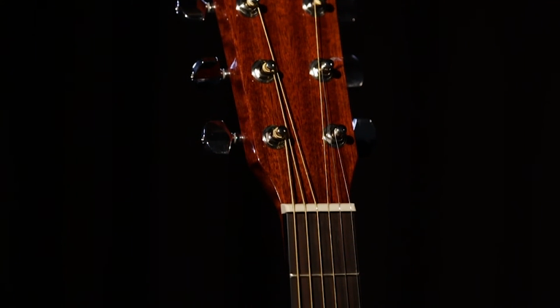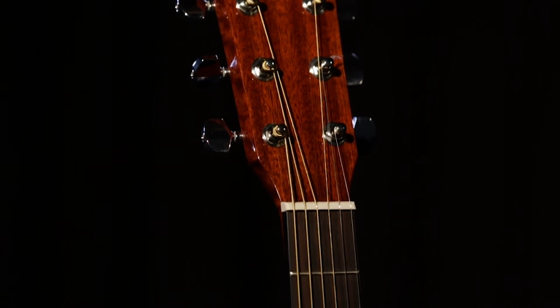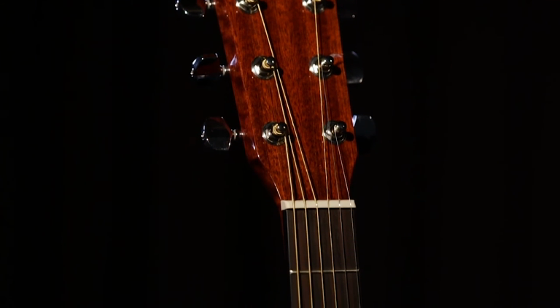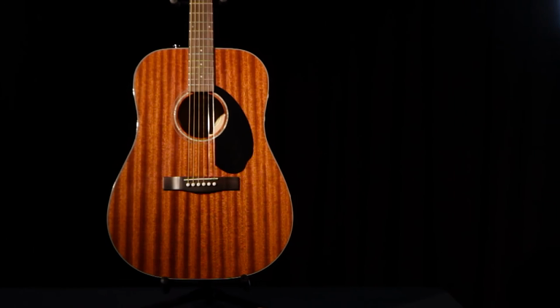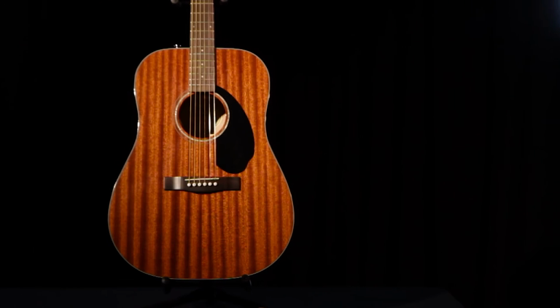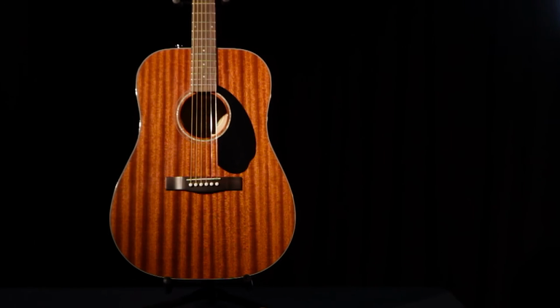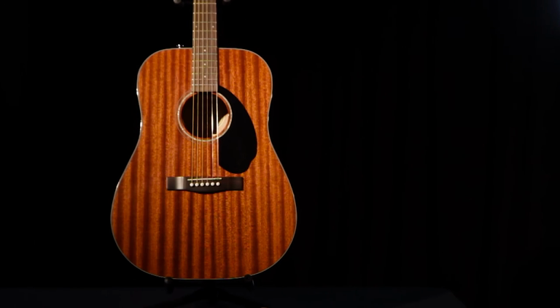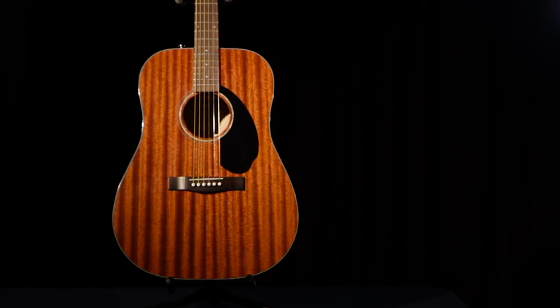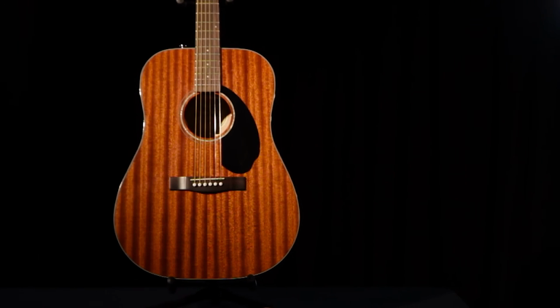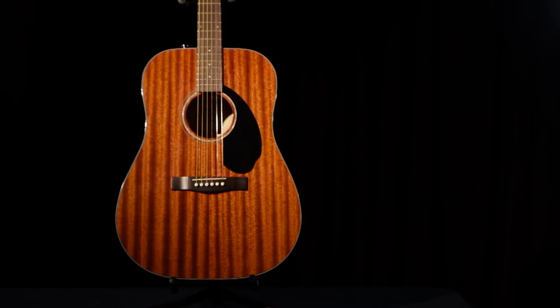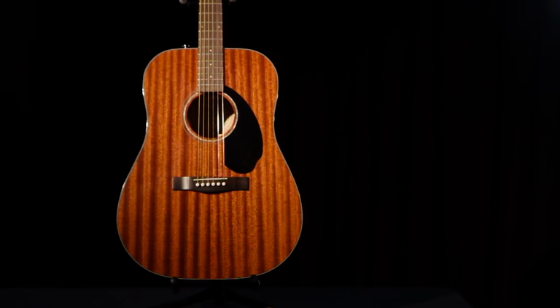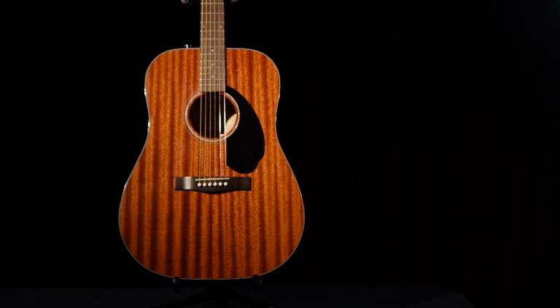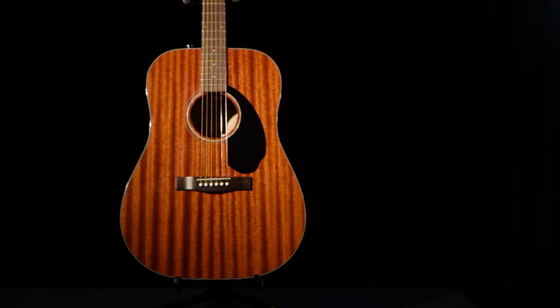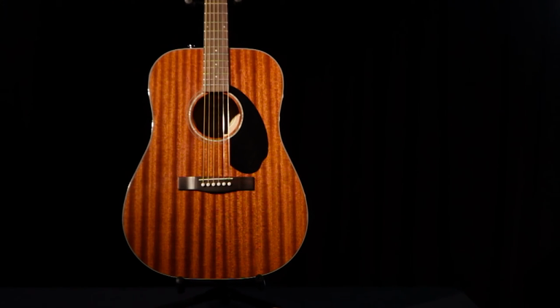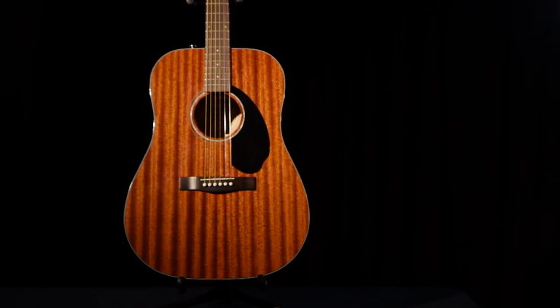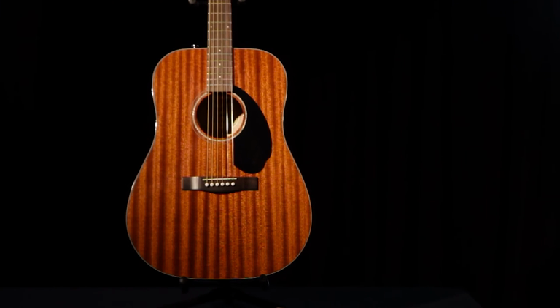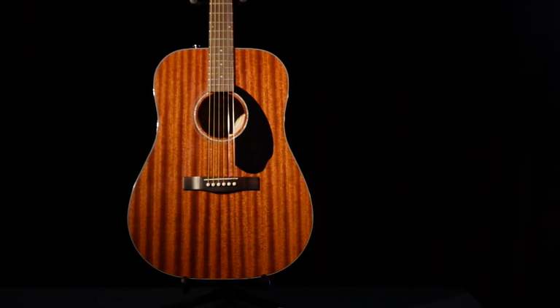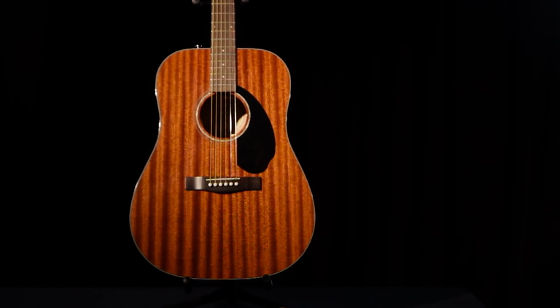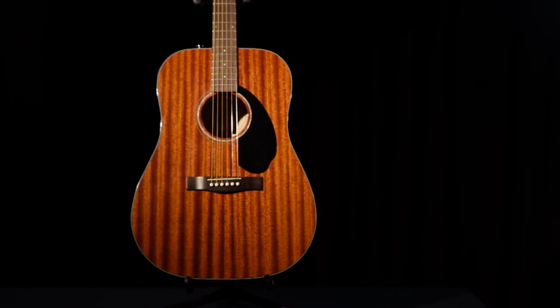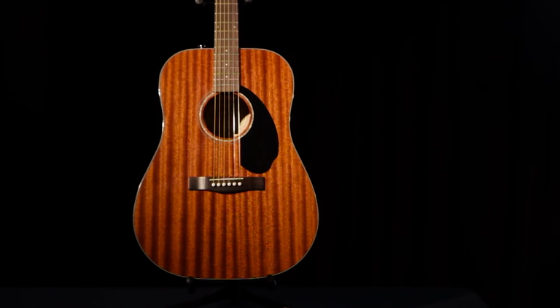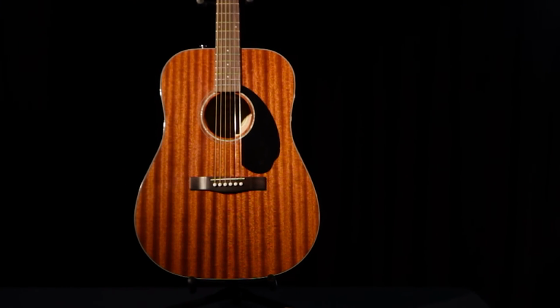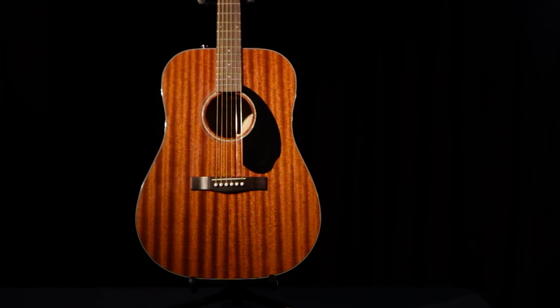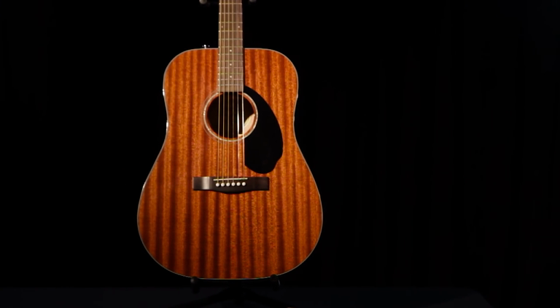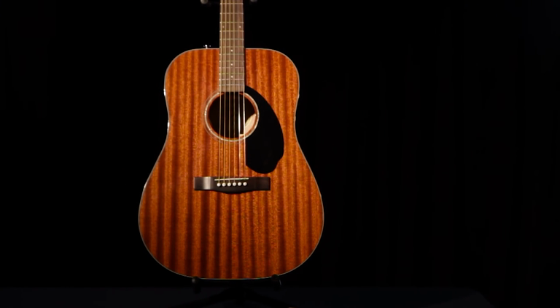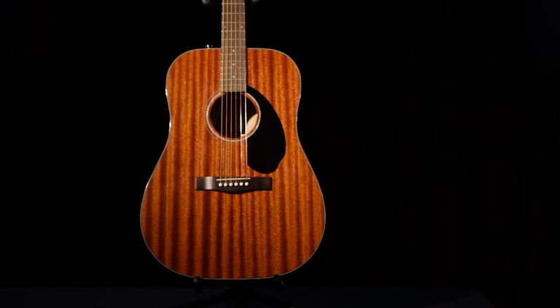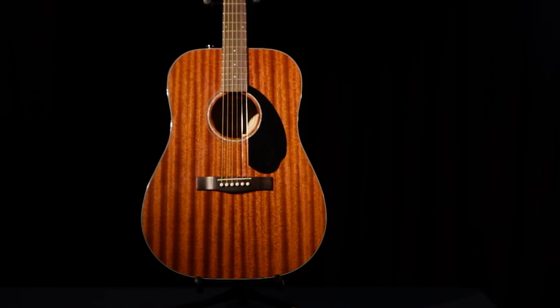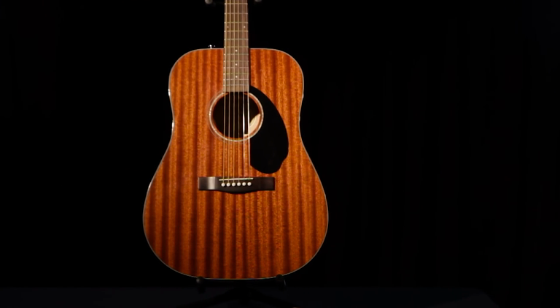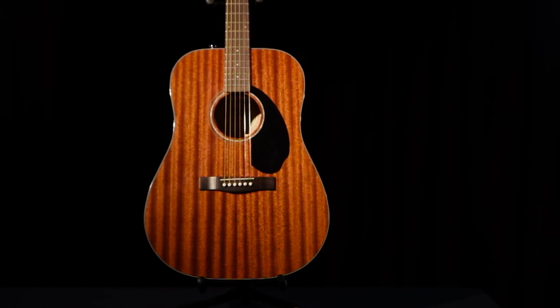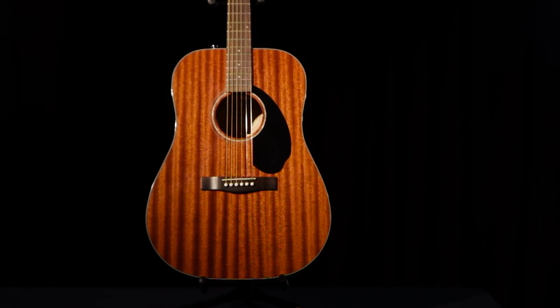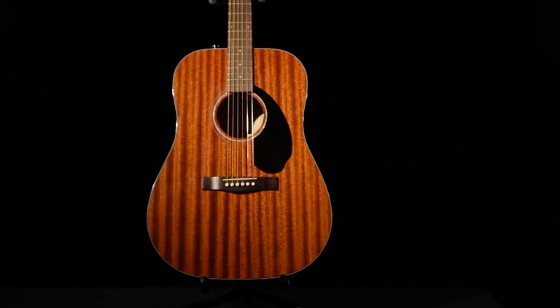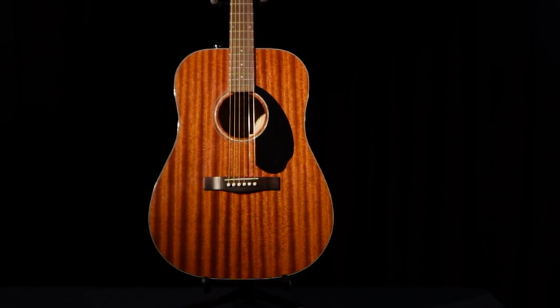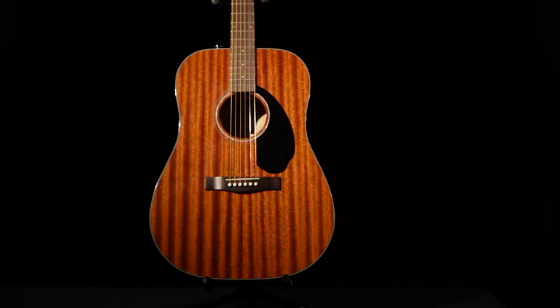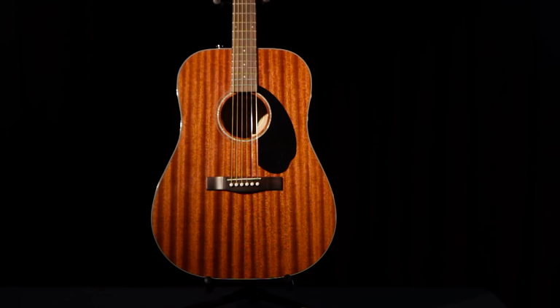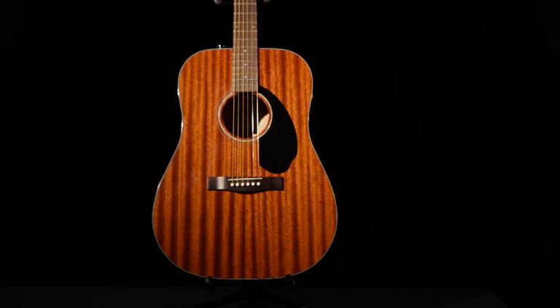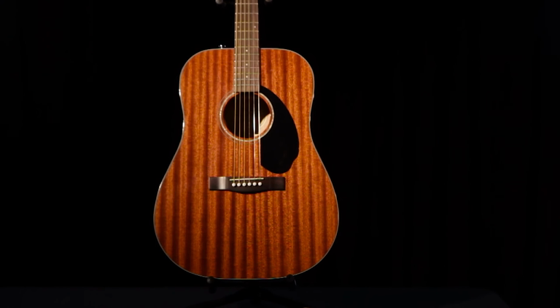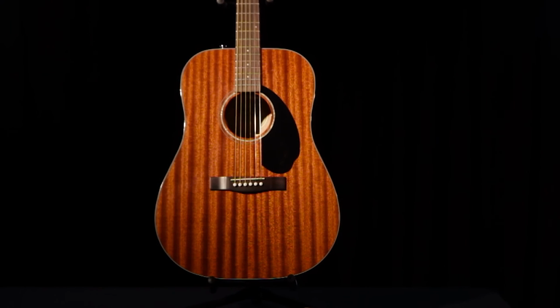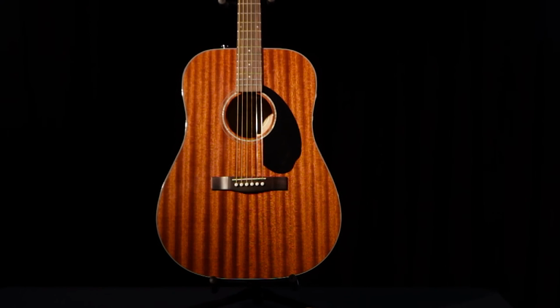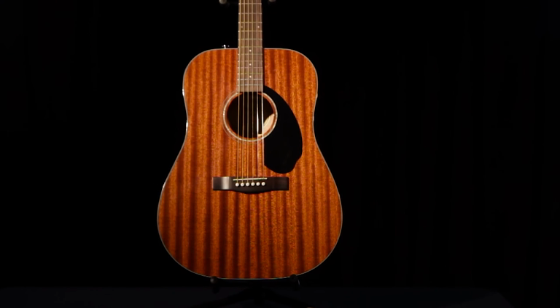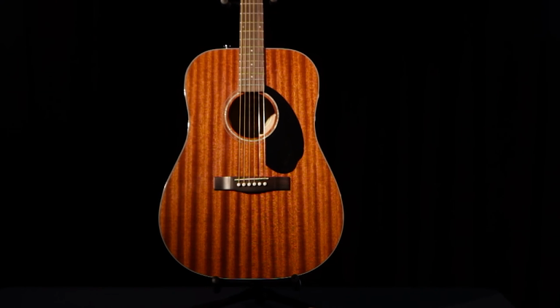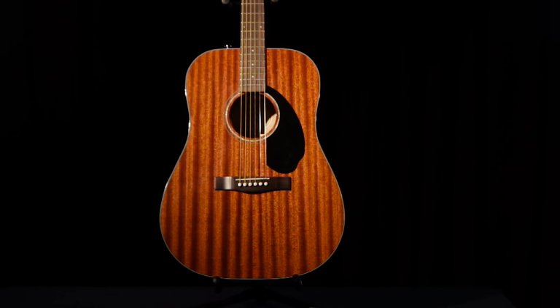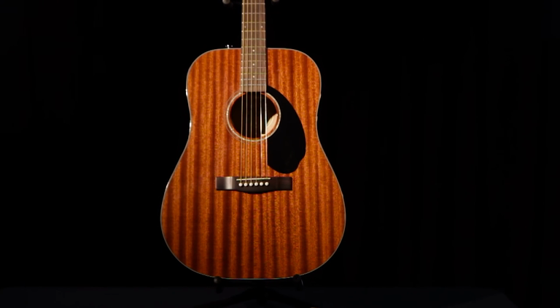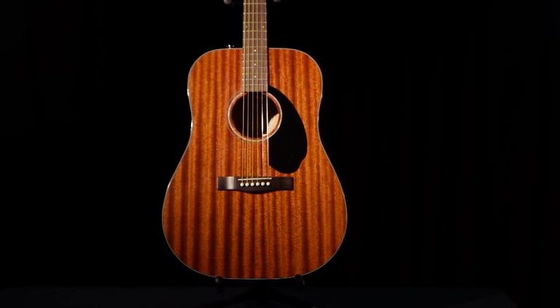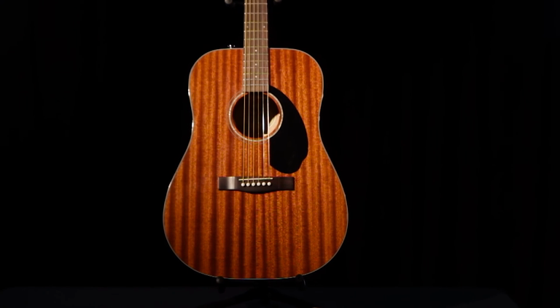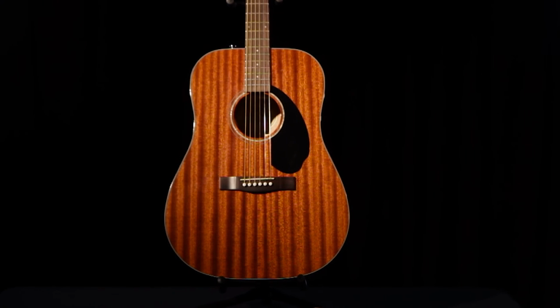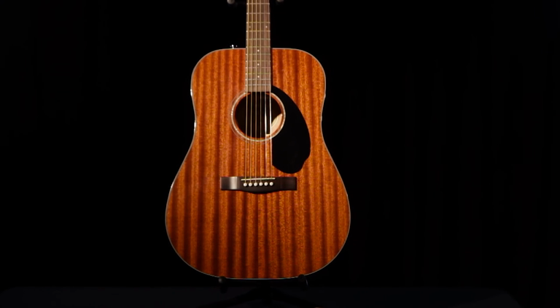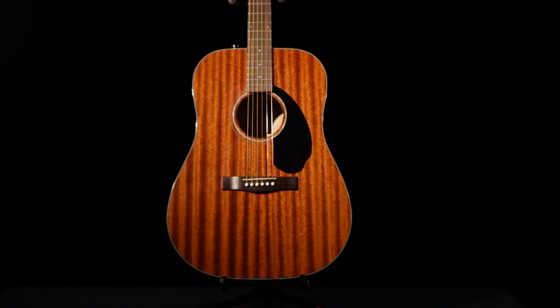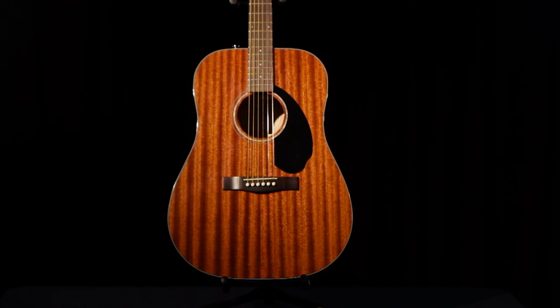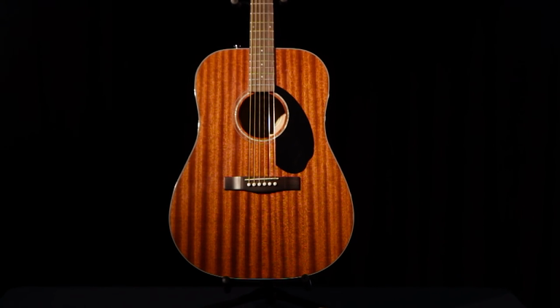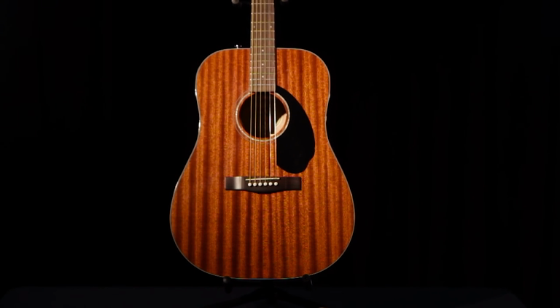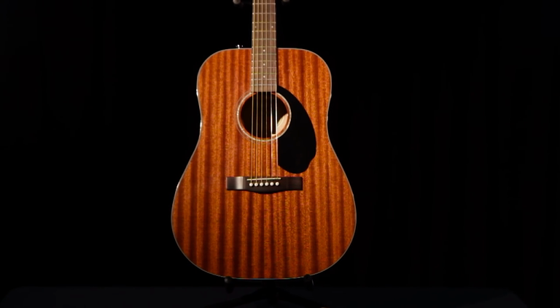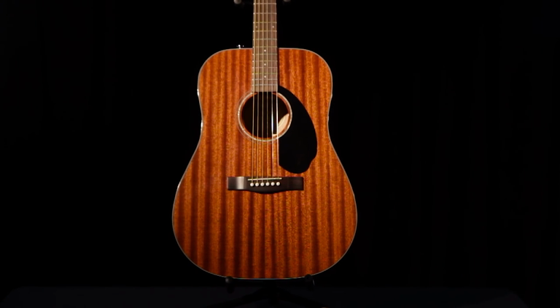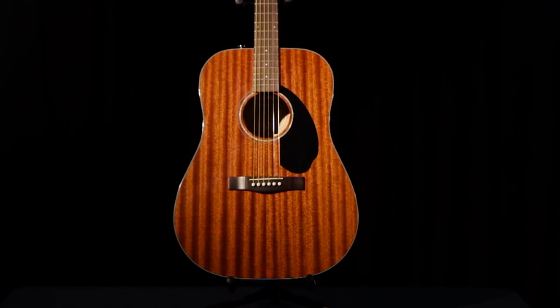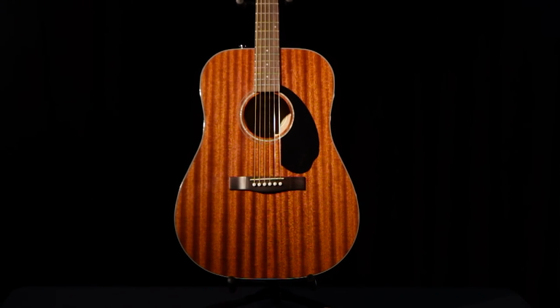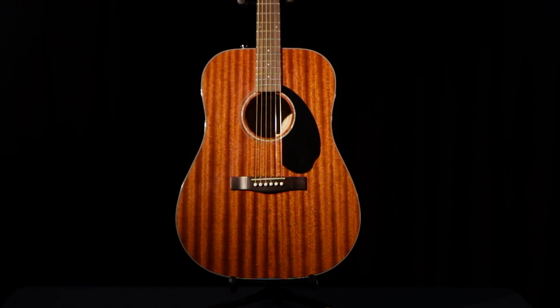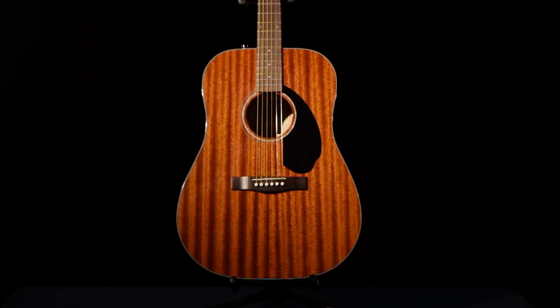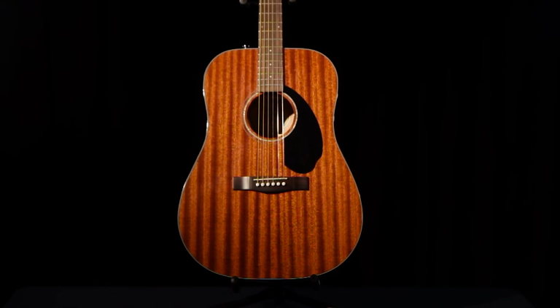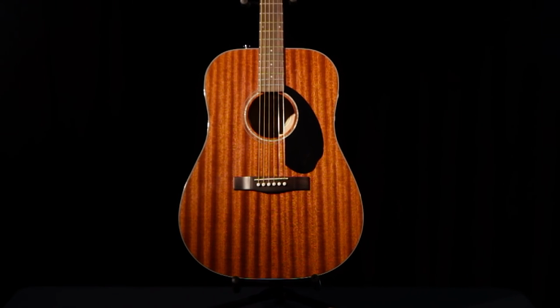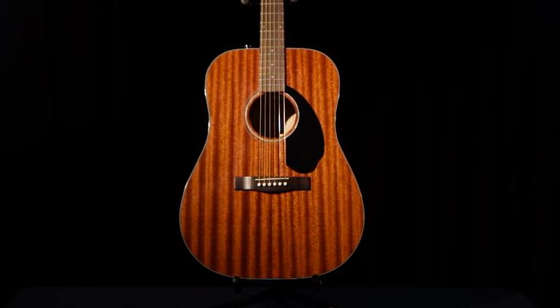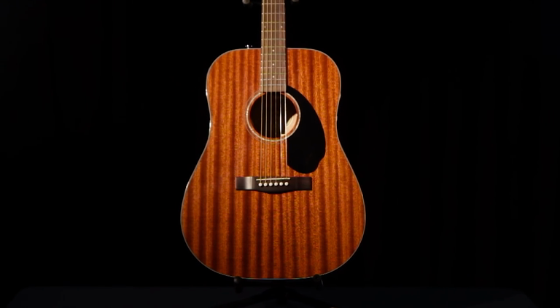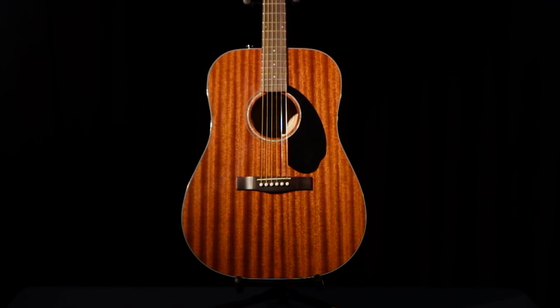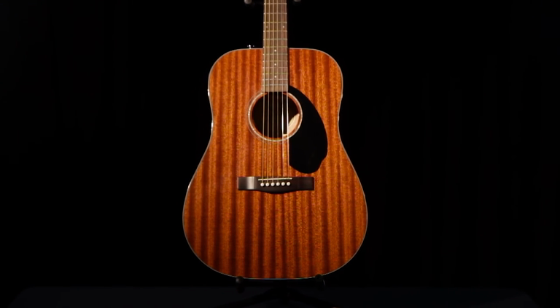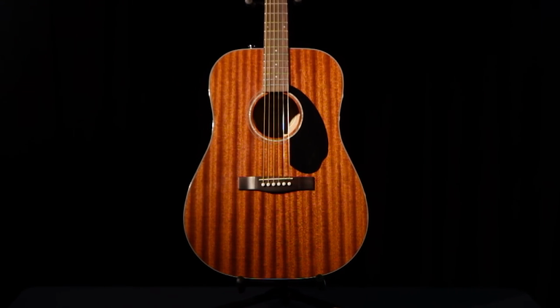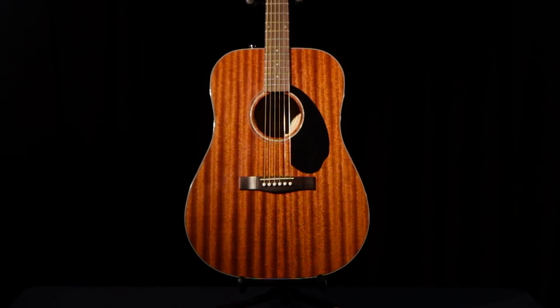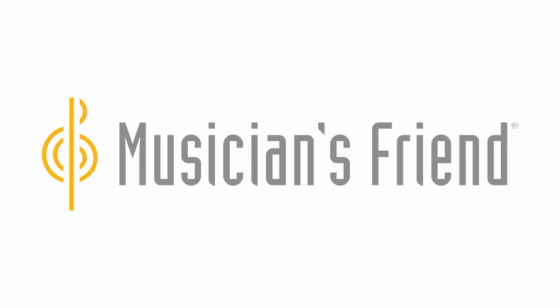If you like the looks of this guitar, you'll love the way it plays and sounds. Find it now on MusiciansFriend.com.